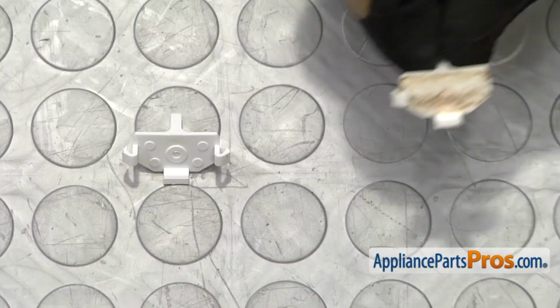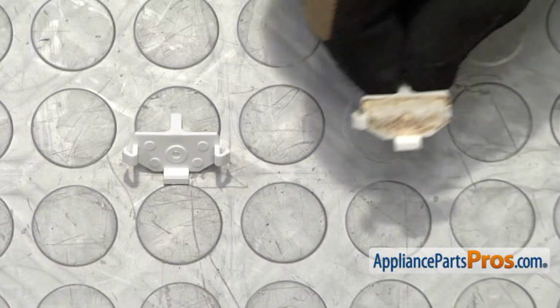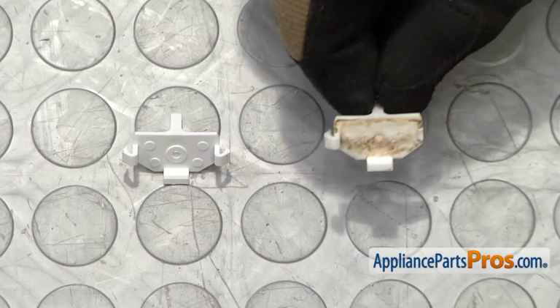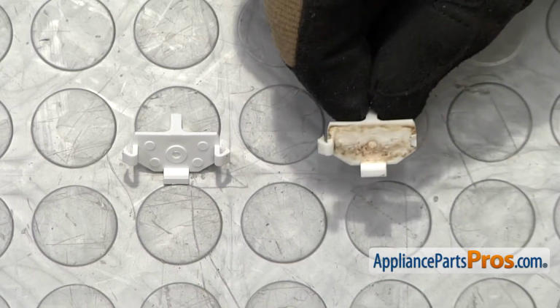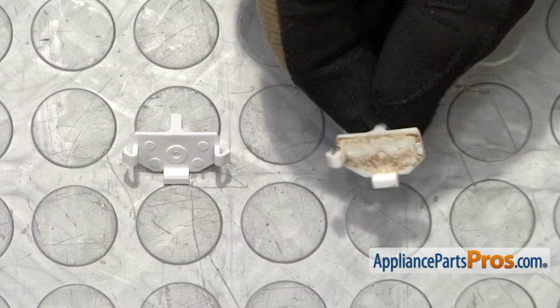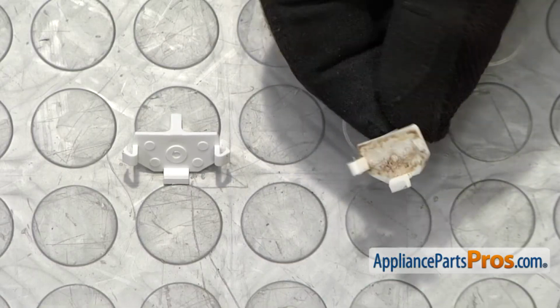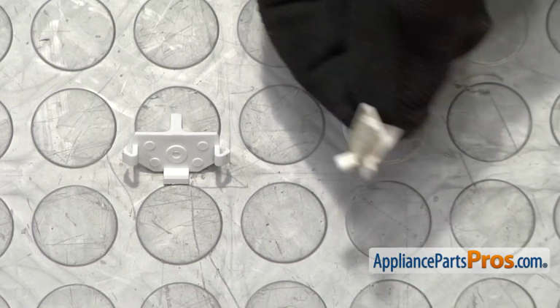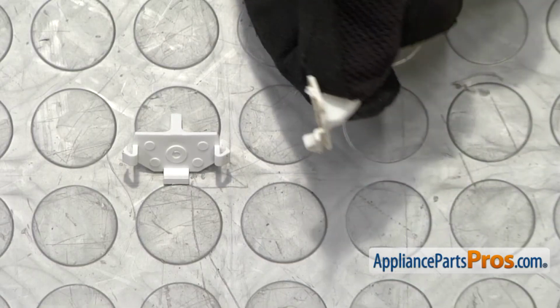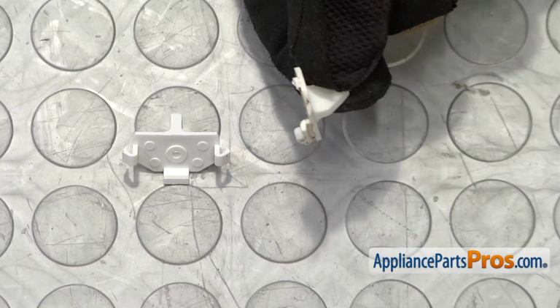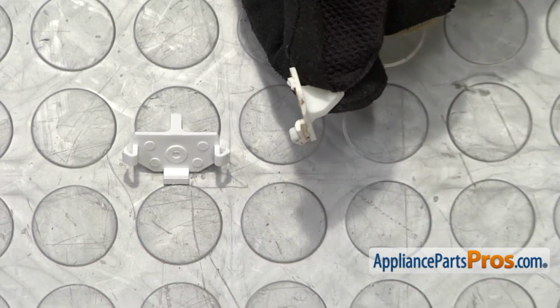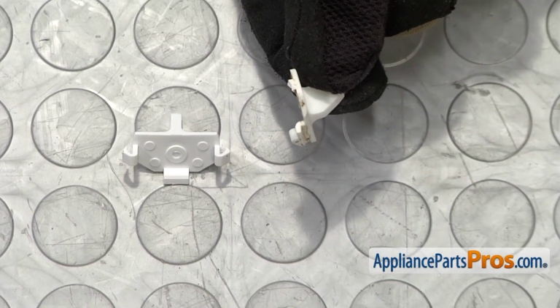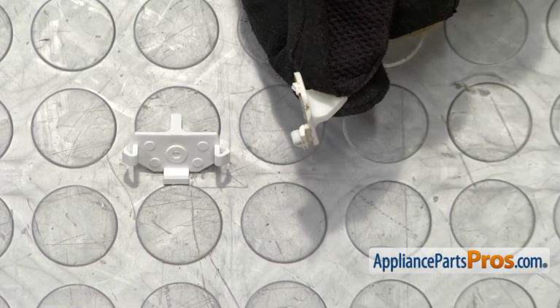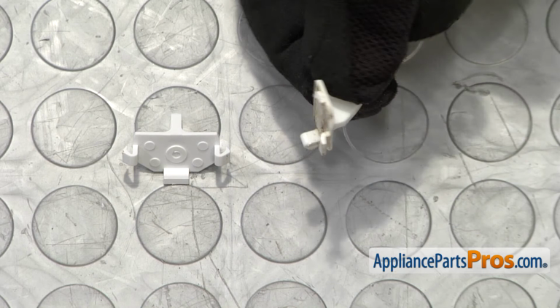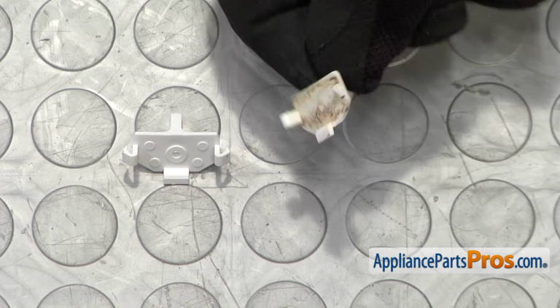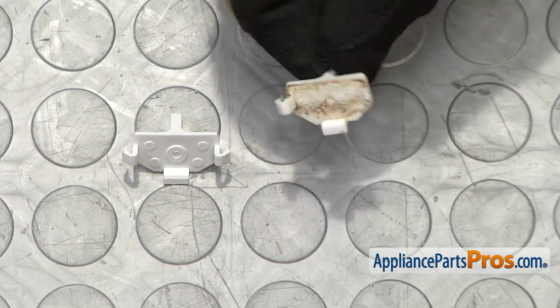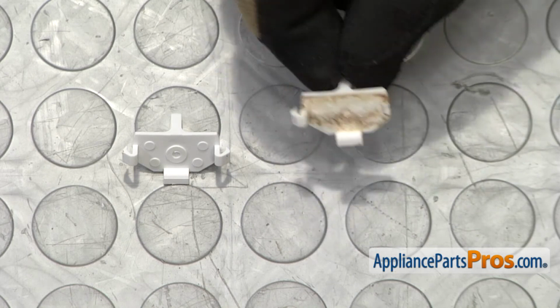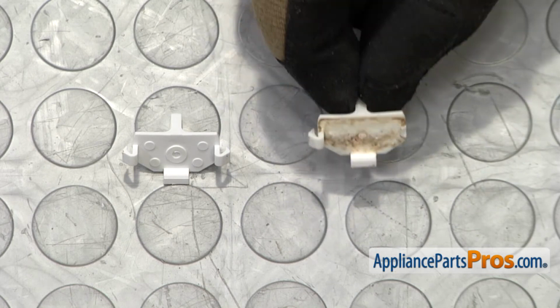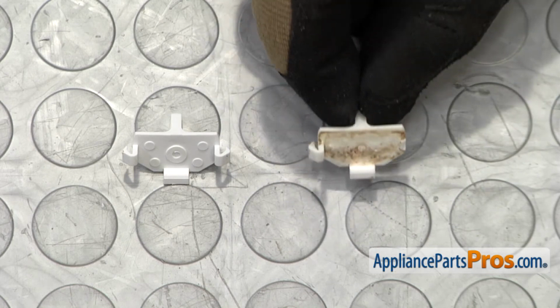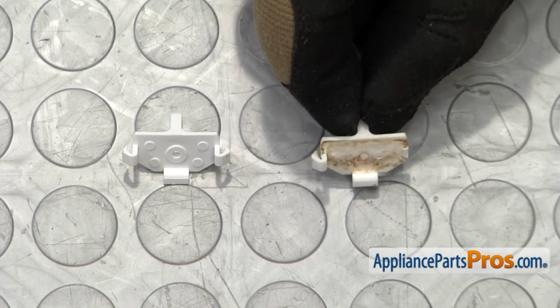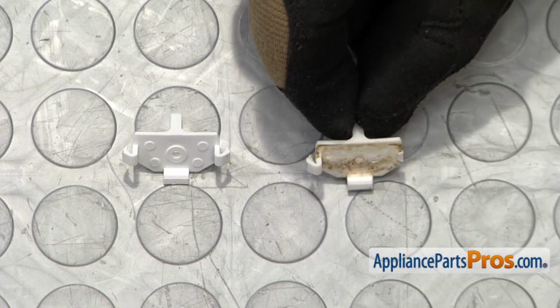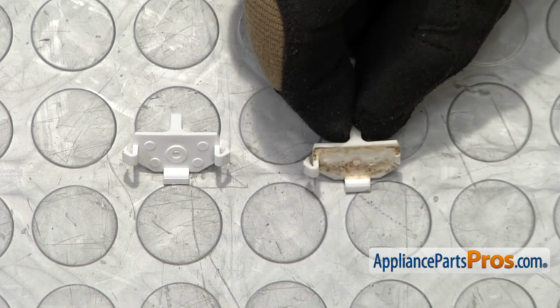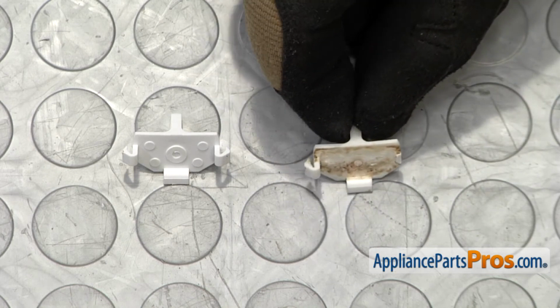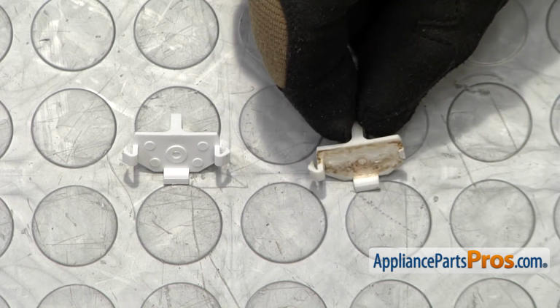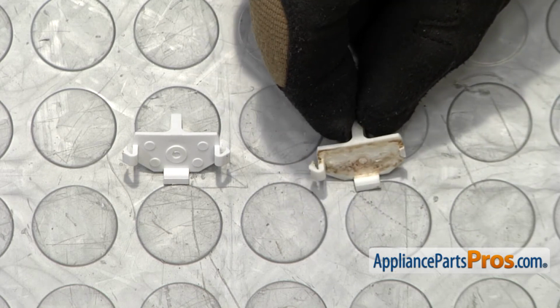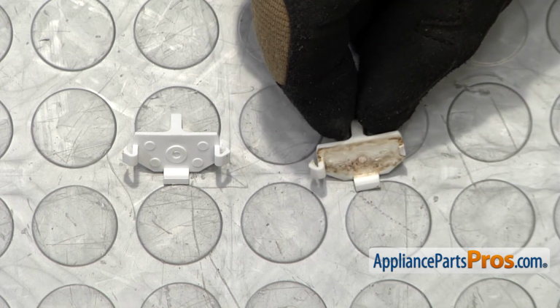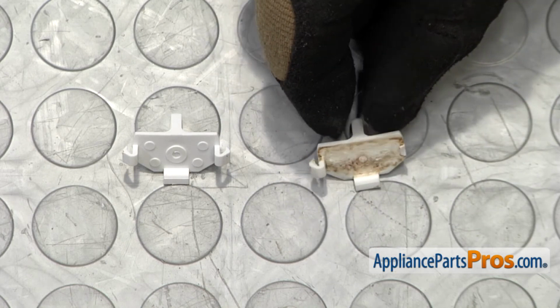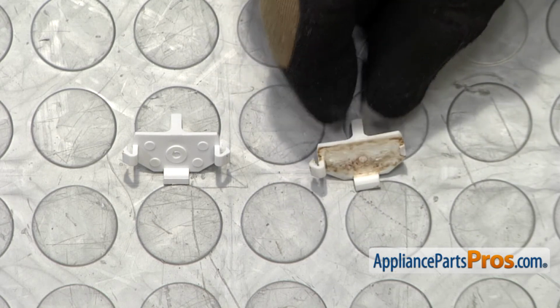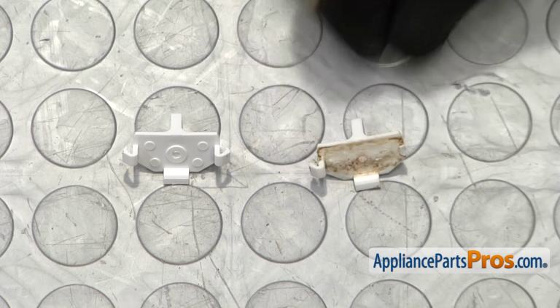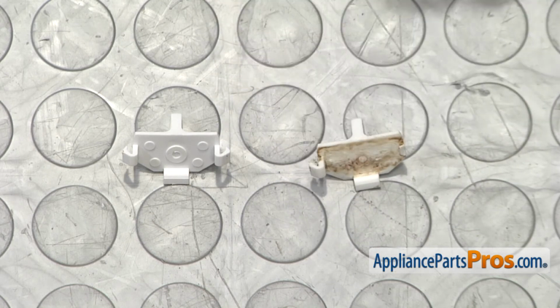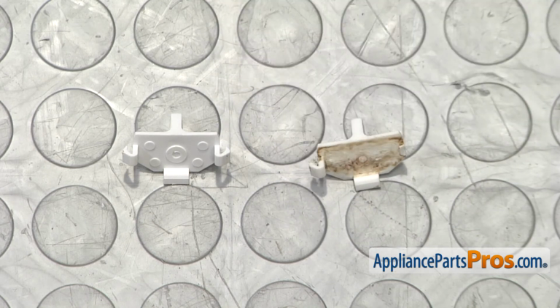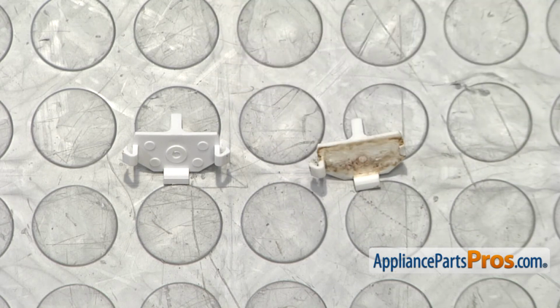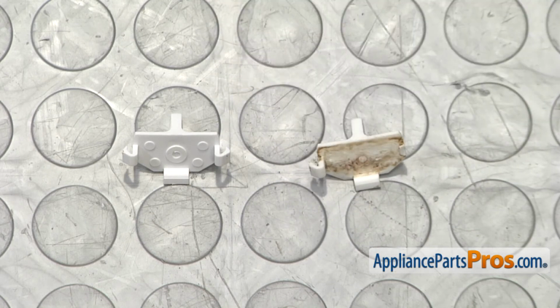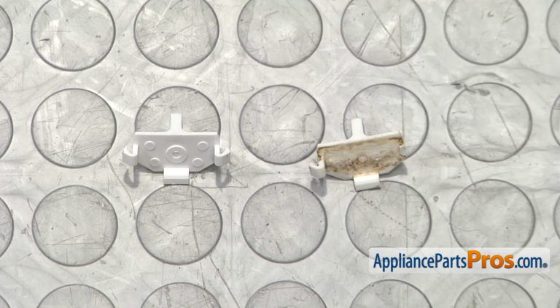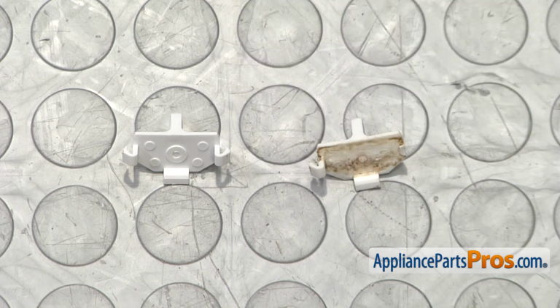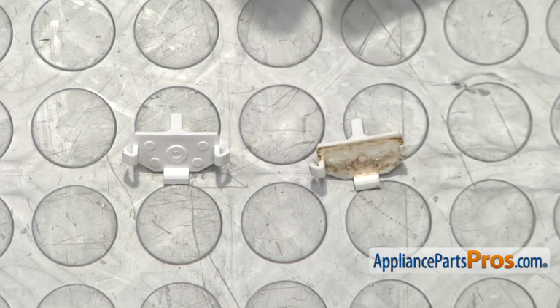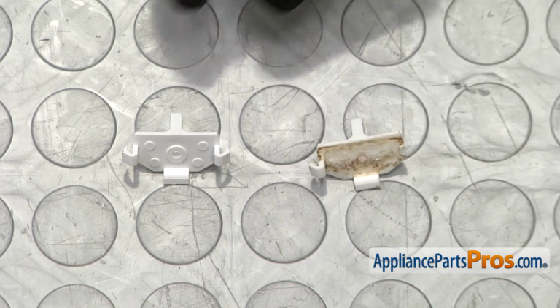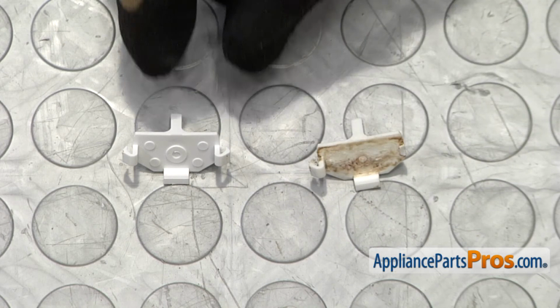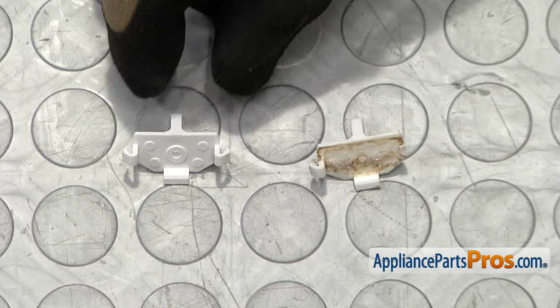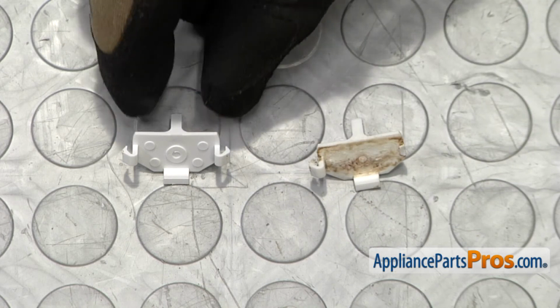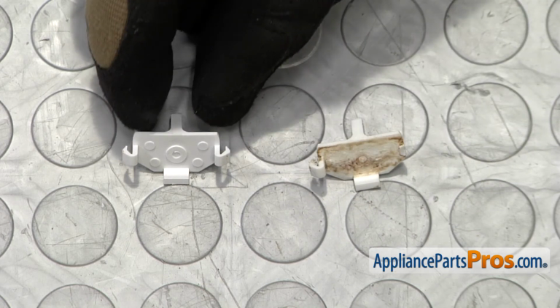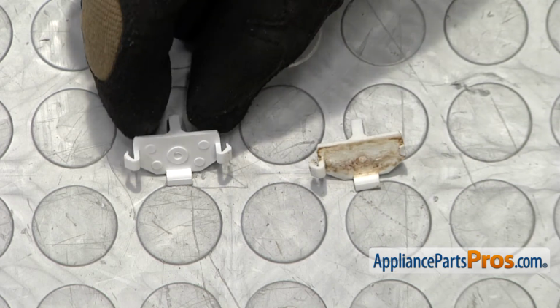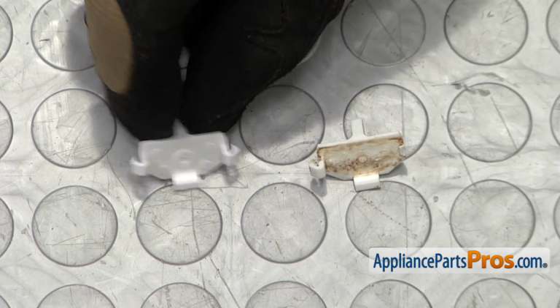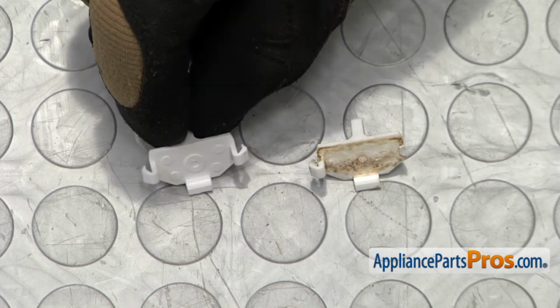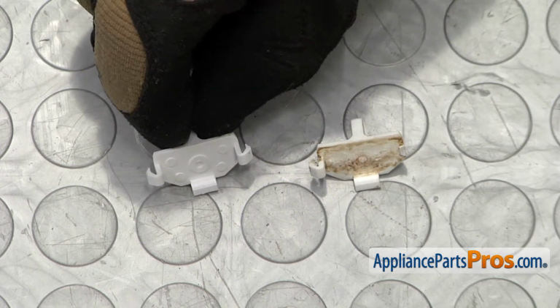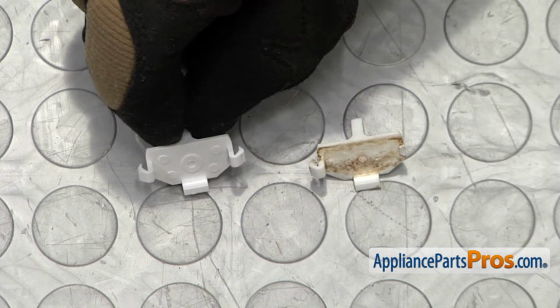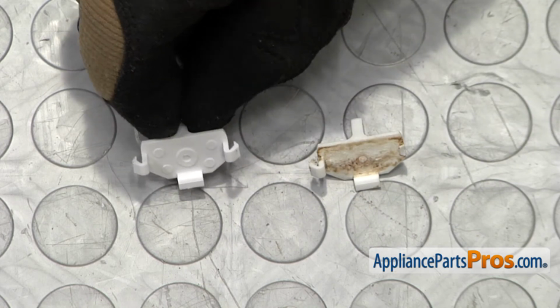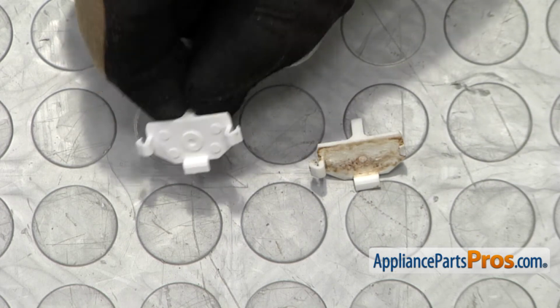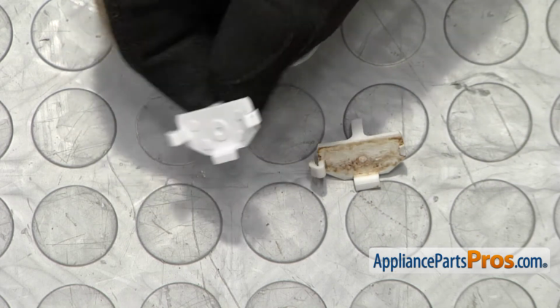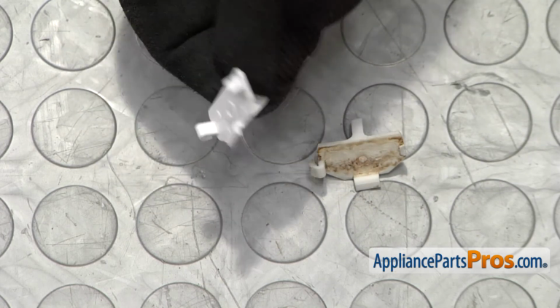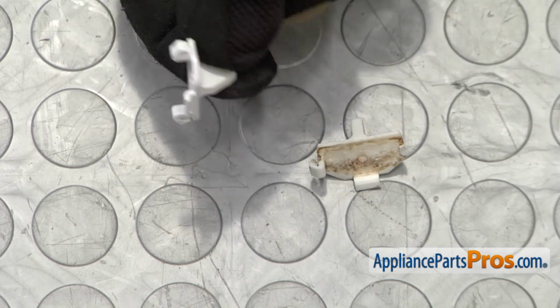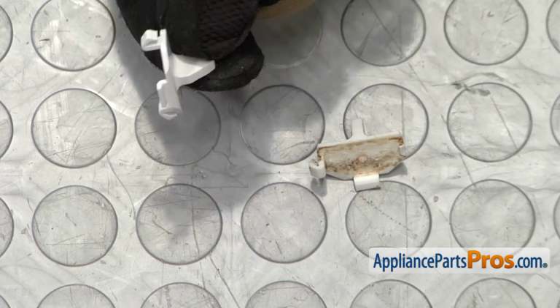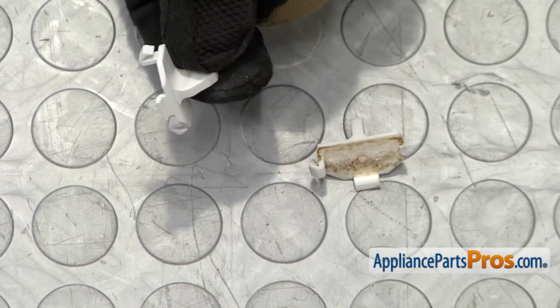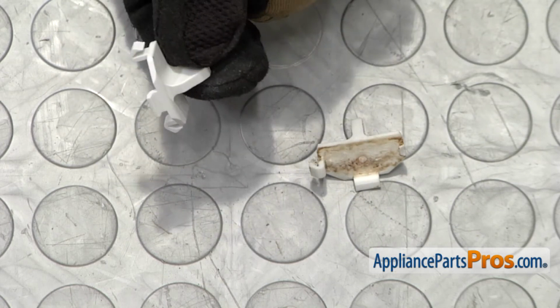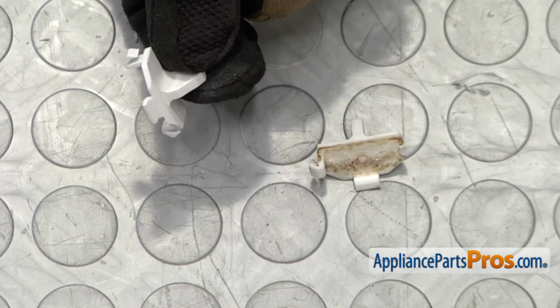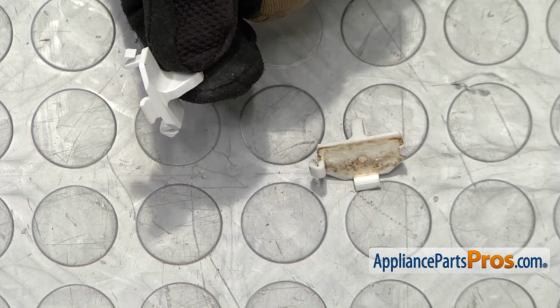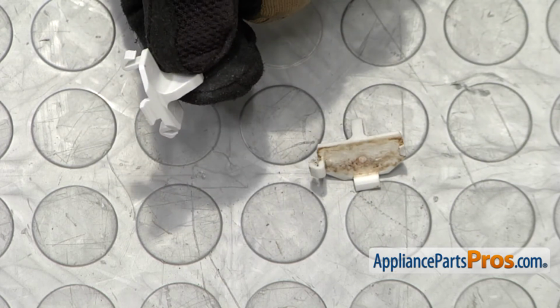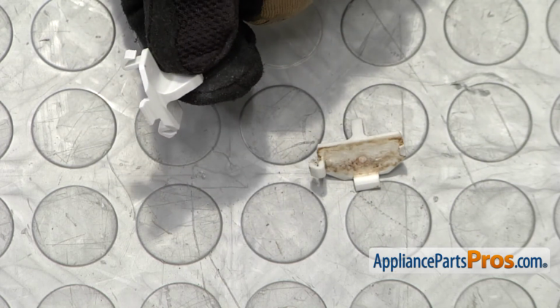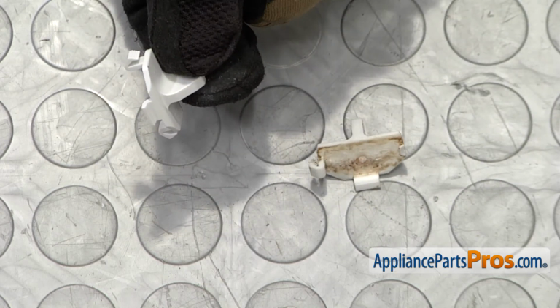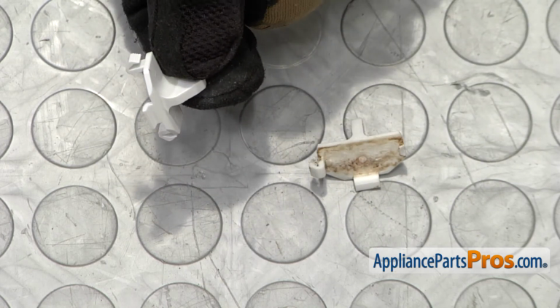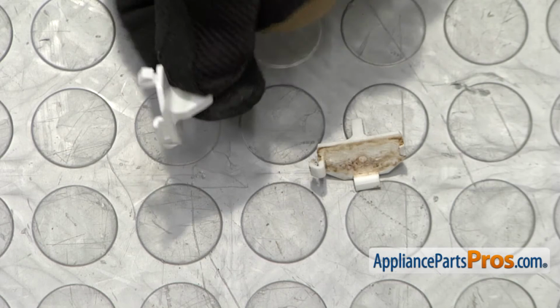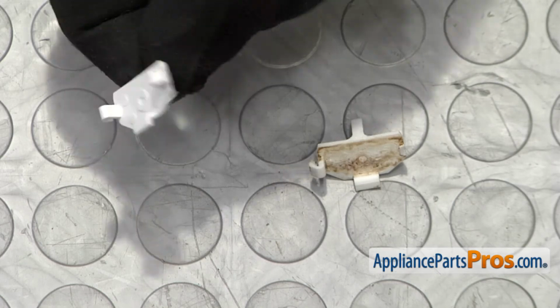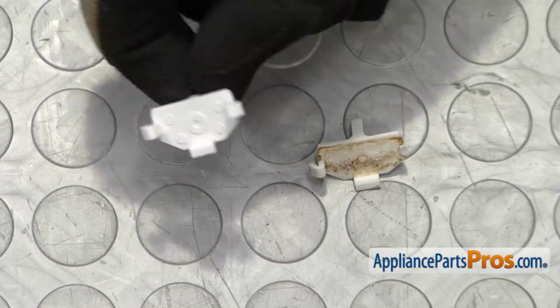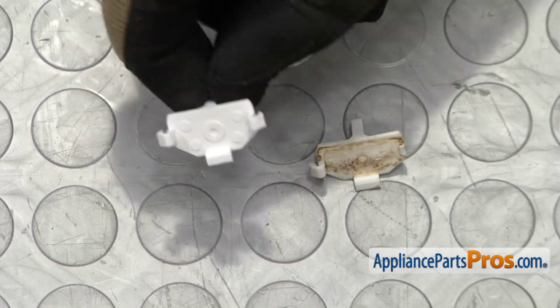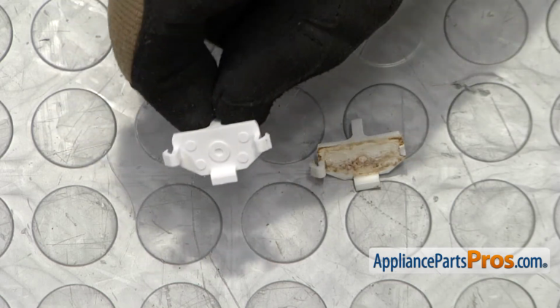Here's the old lid cam next to the new one. If you already have the new part, great. If not, you can get it at AppliancePartsPros.com.